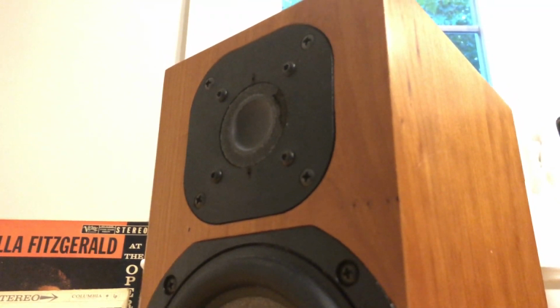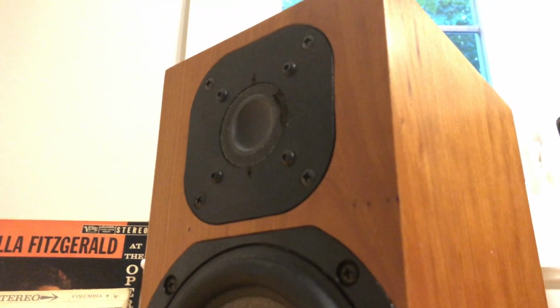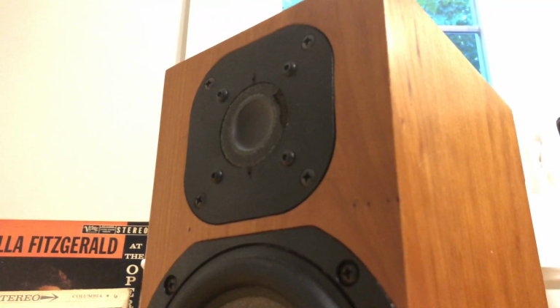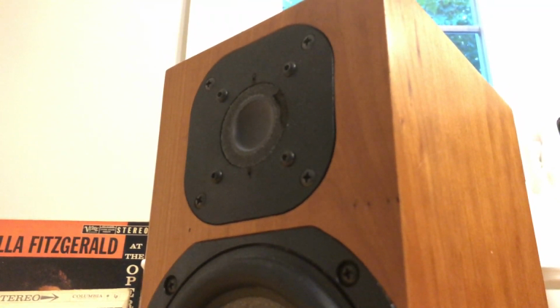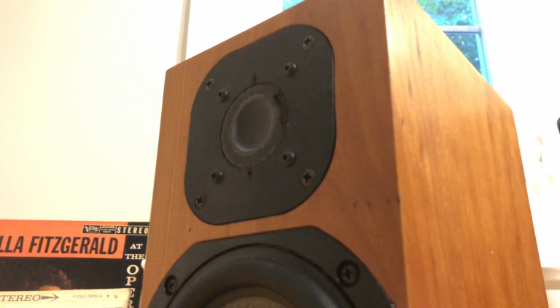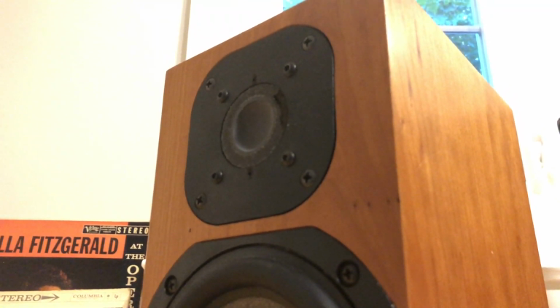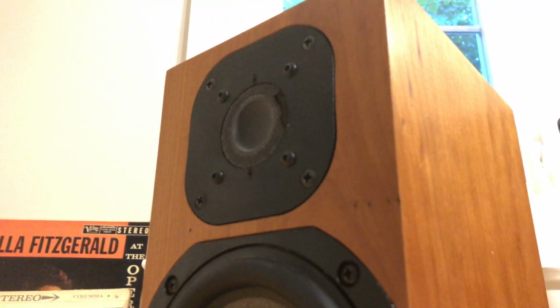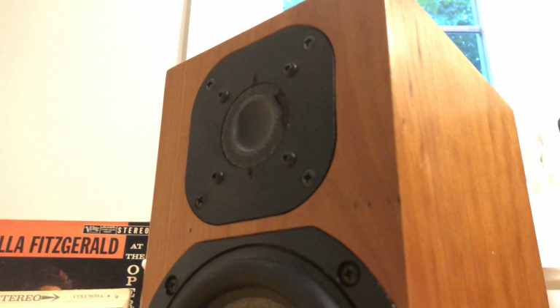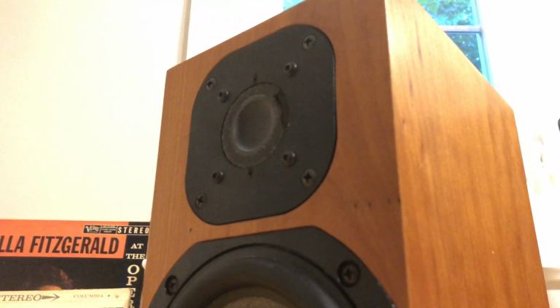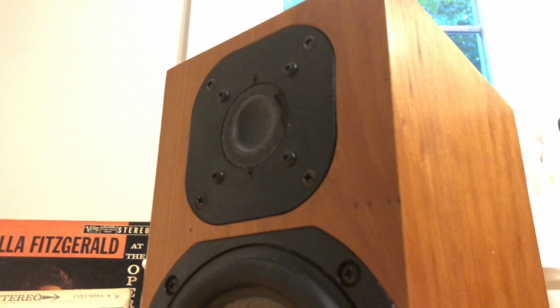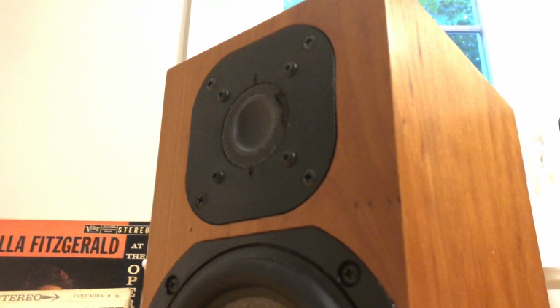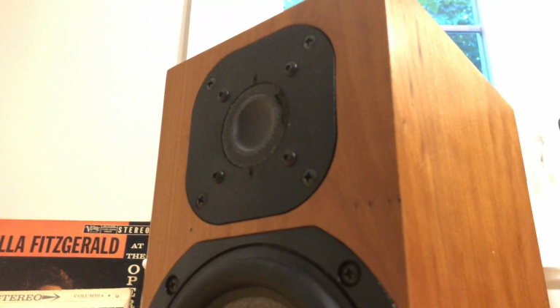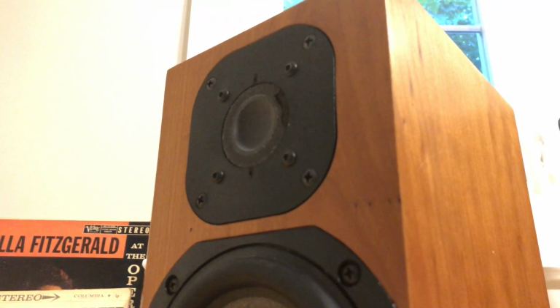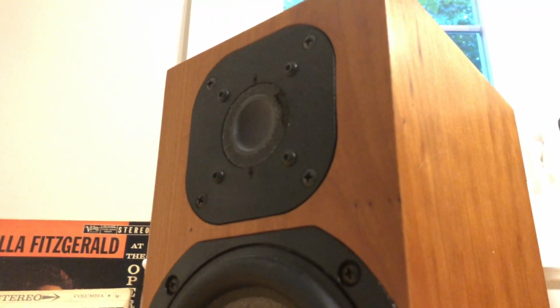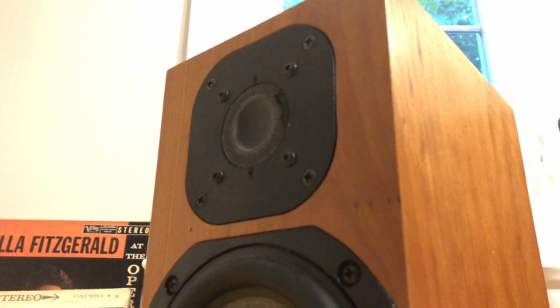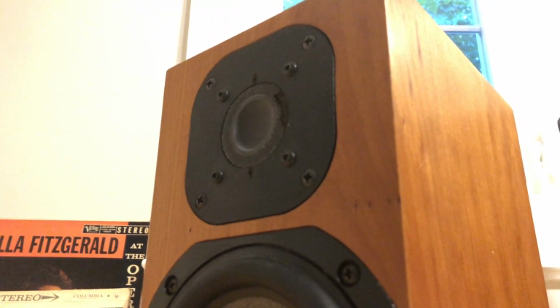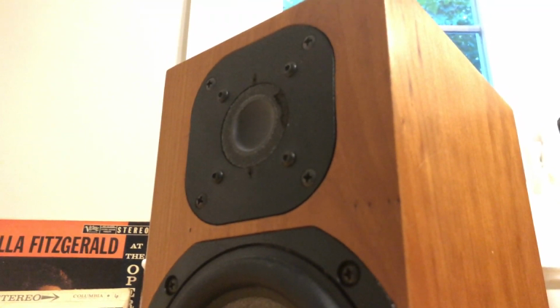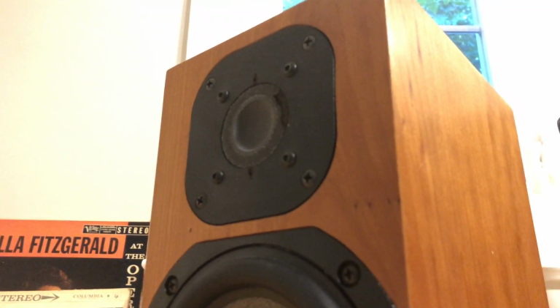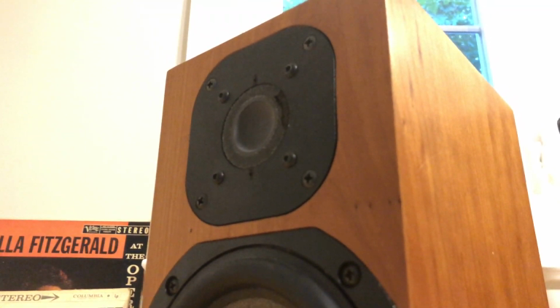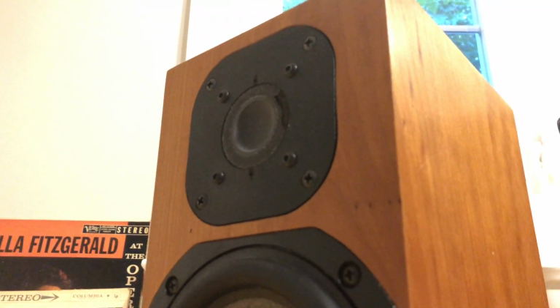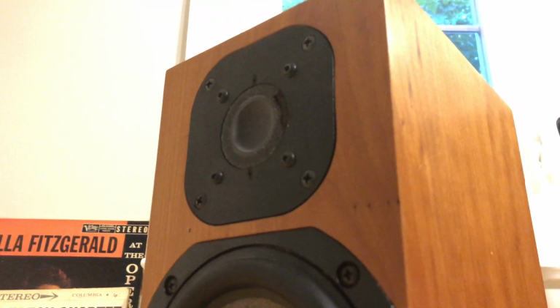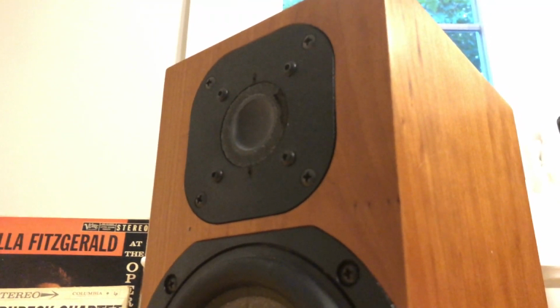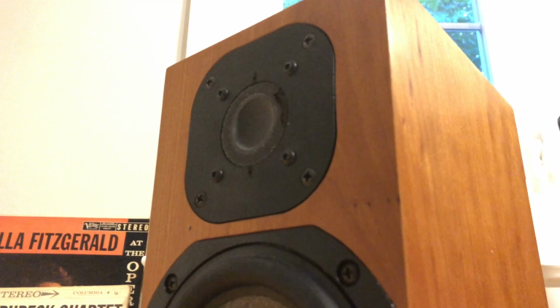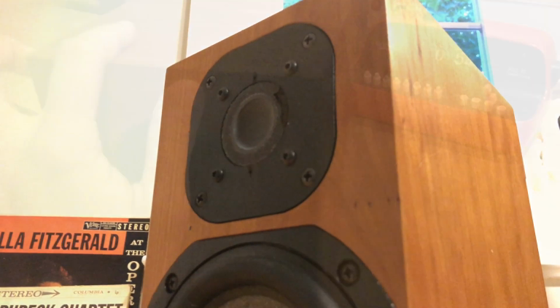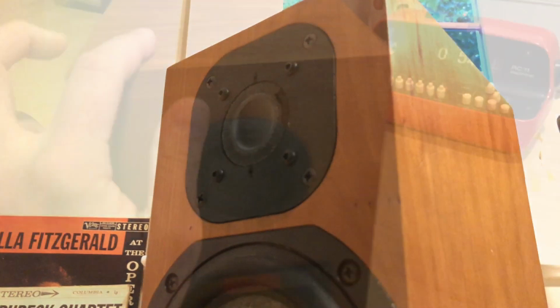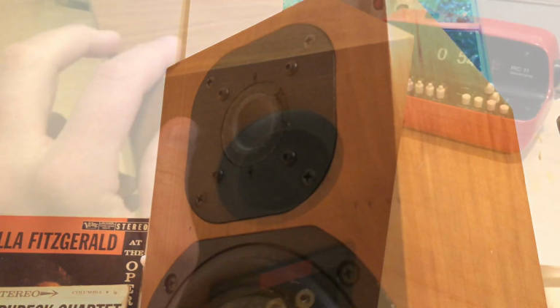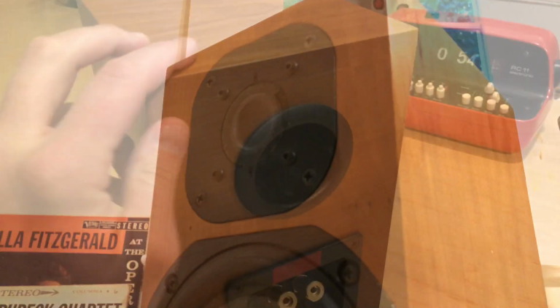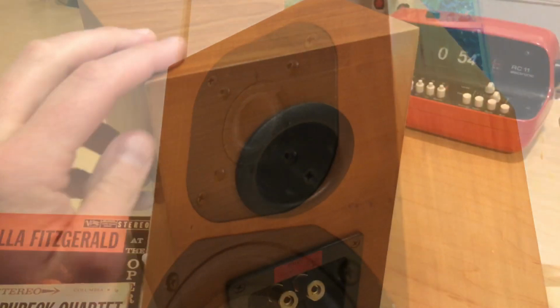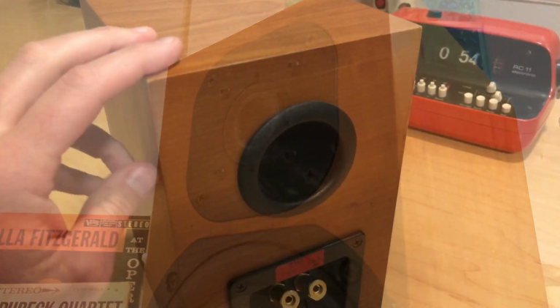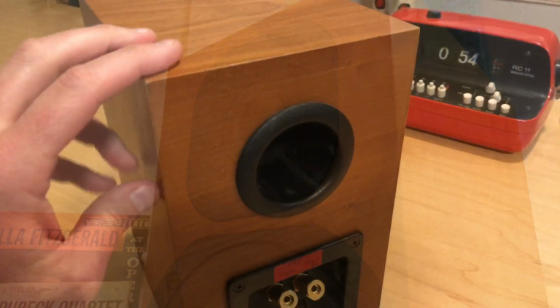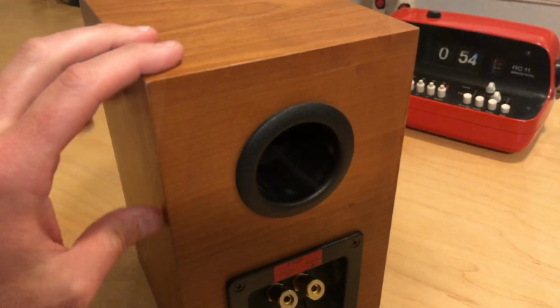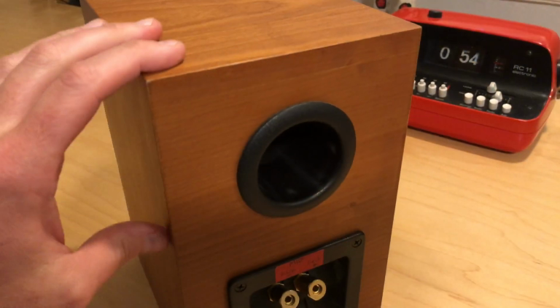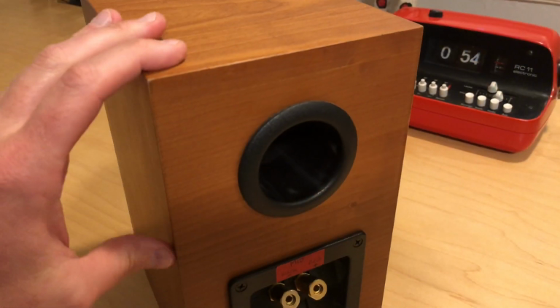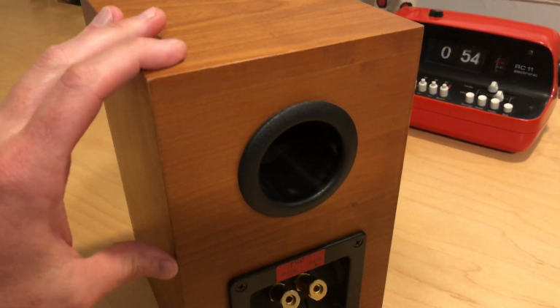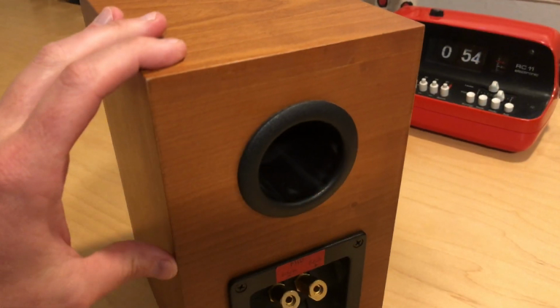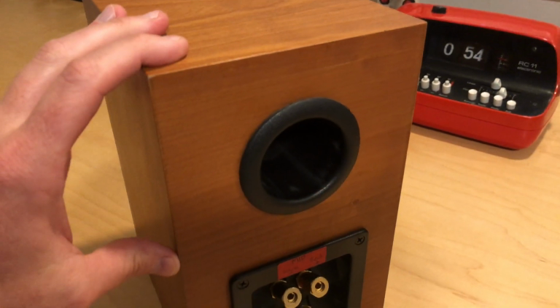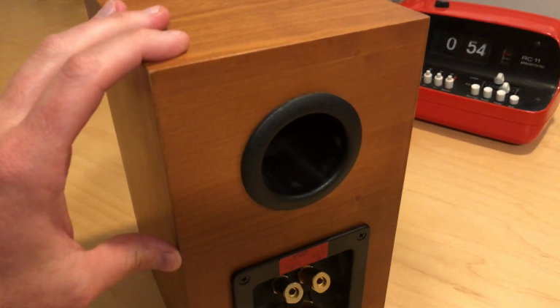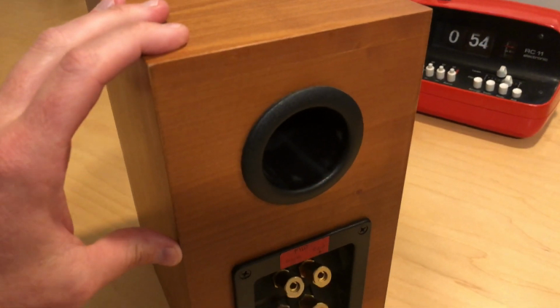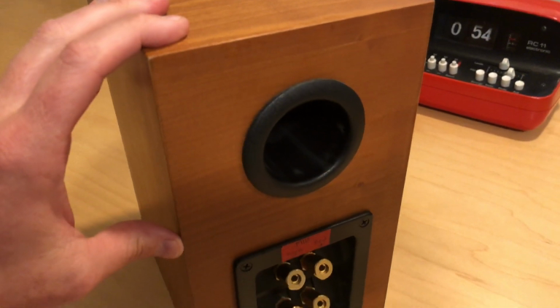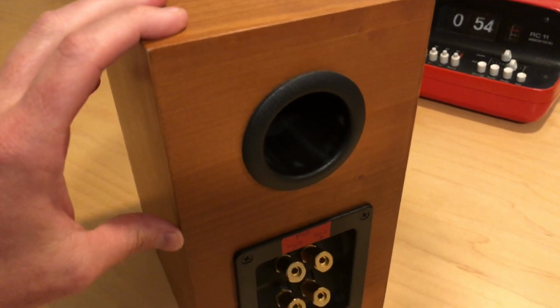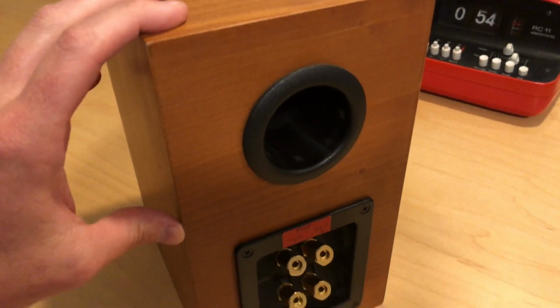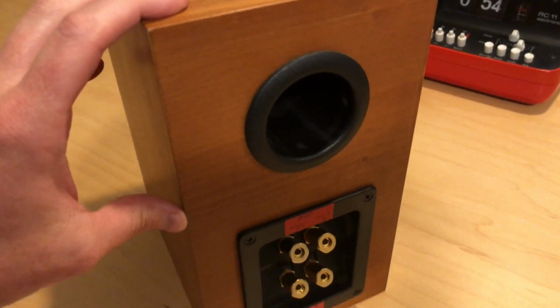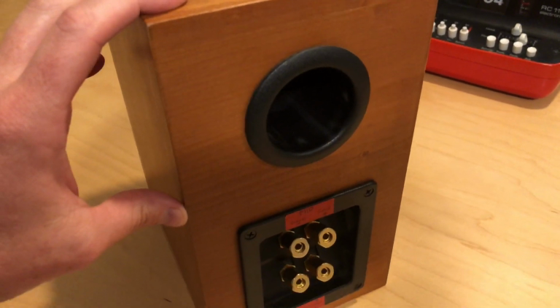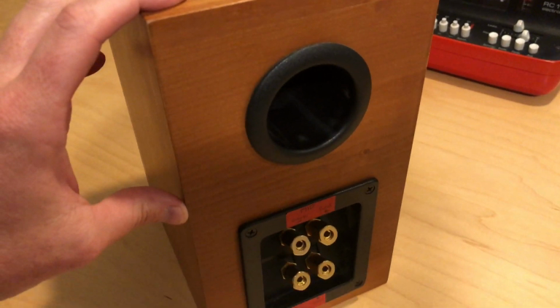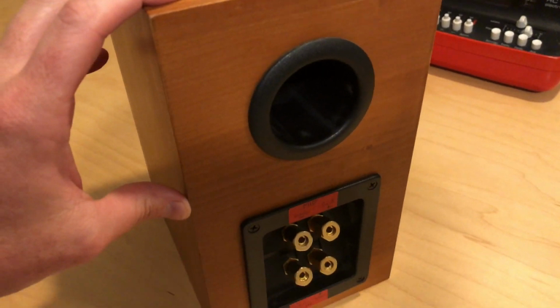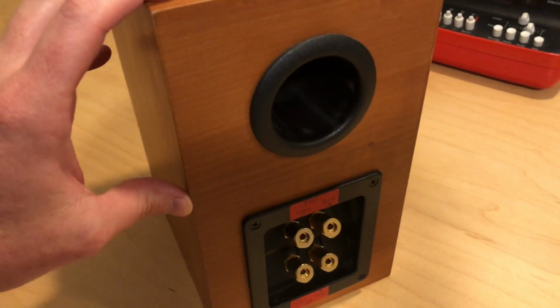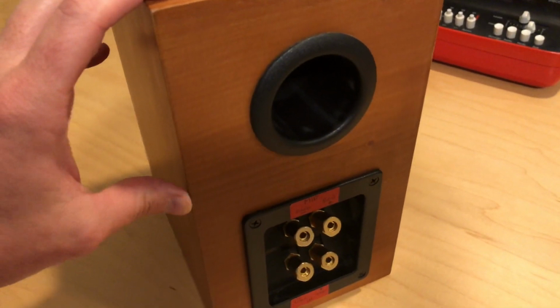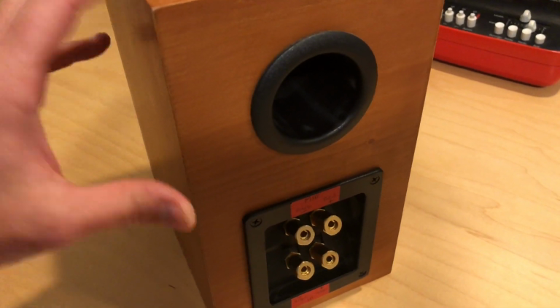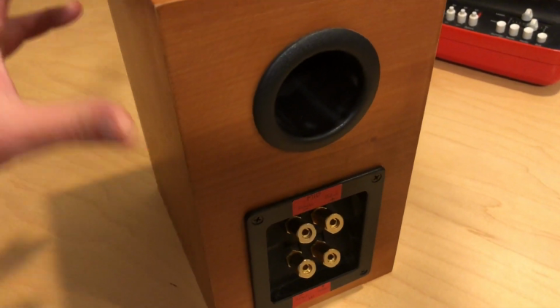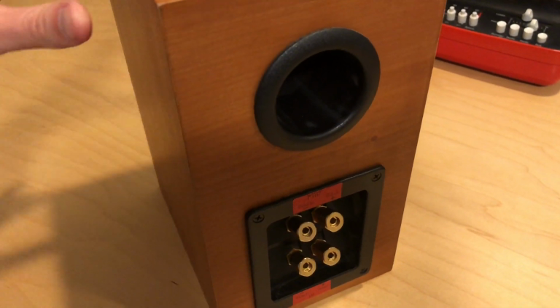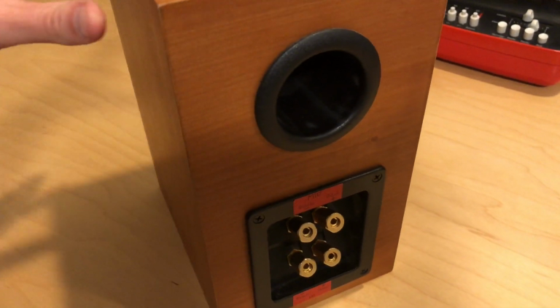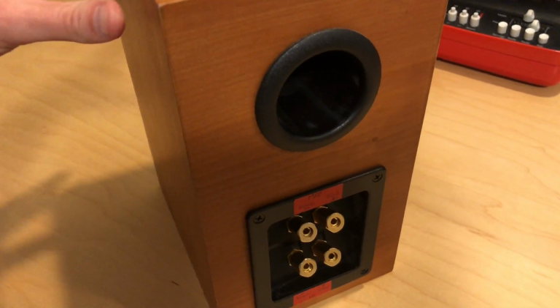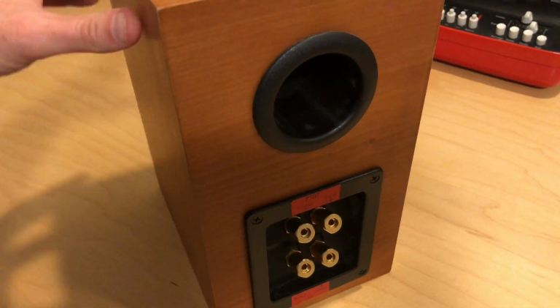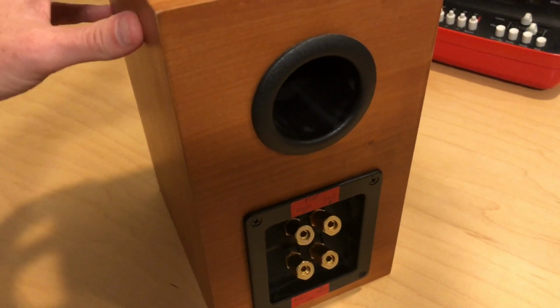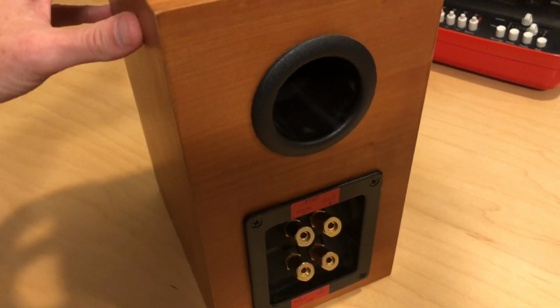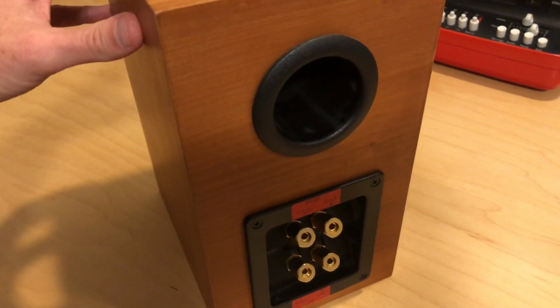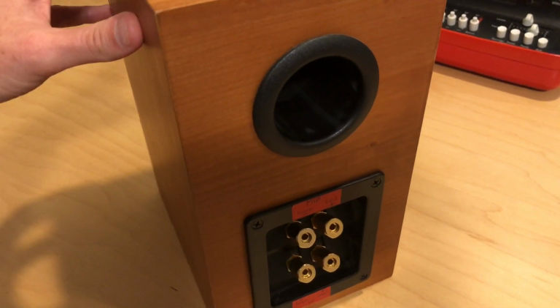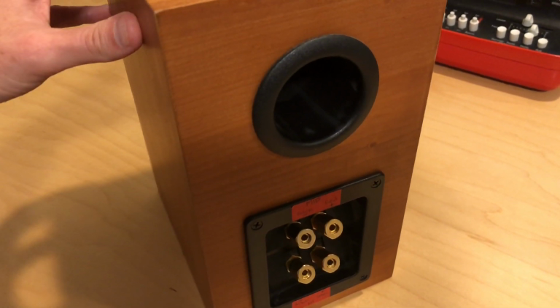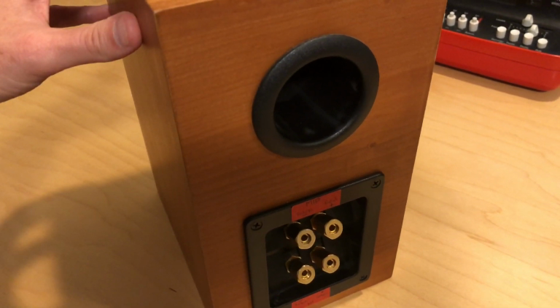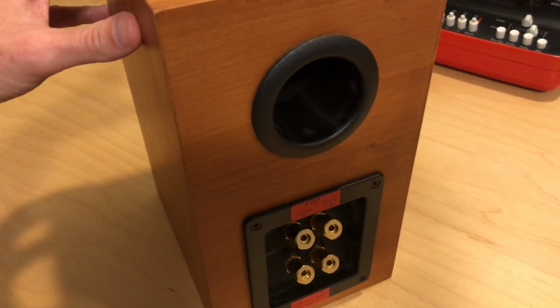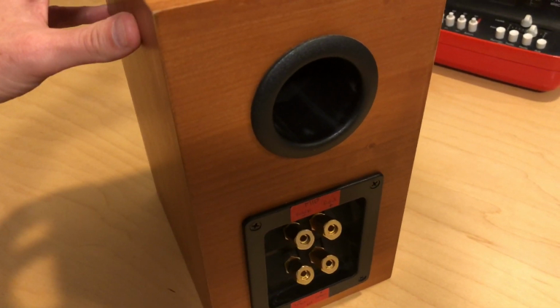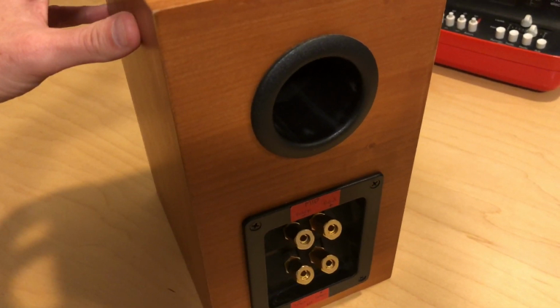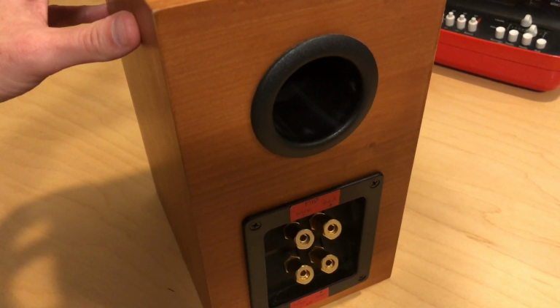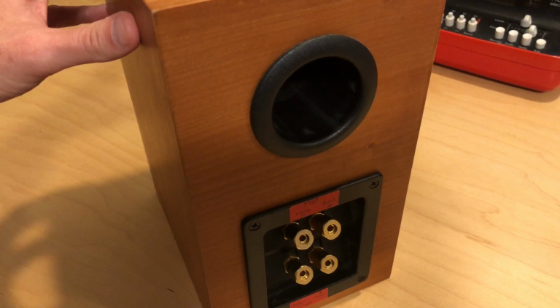So I wanted to see if this would be an interesting way to essentially use the amps inside the Symphonic as a way to power these speakers.